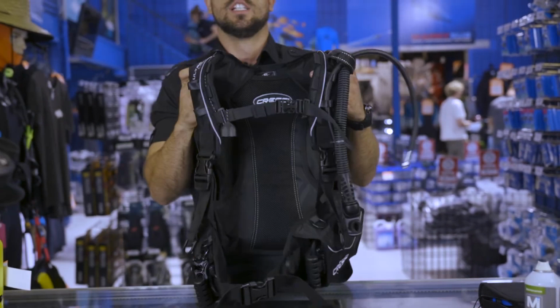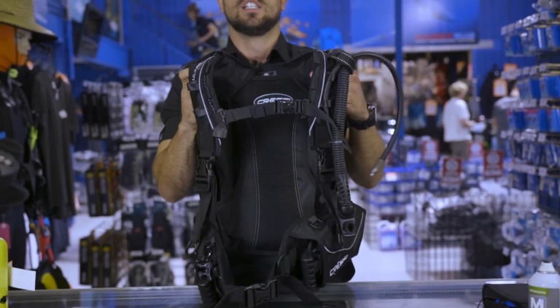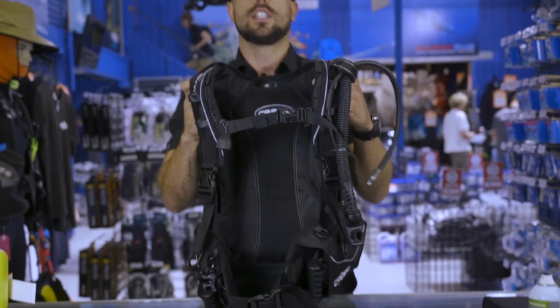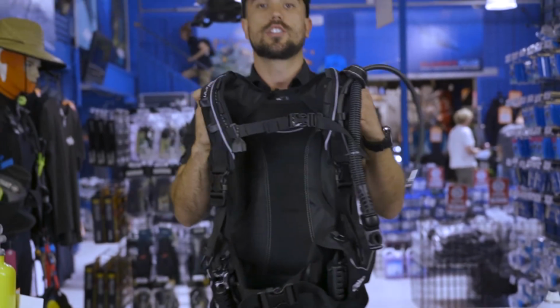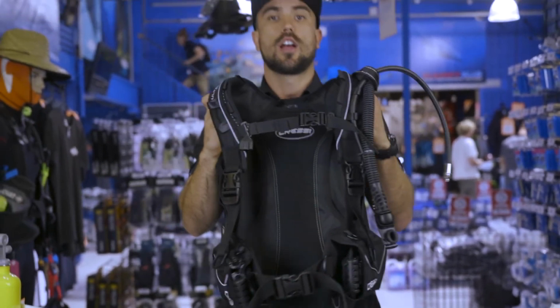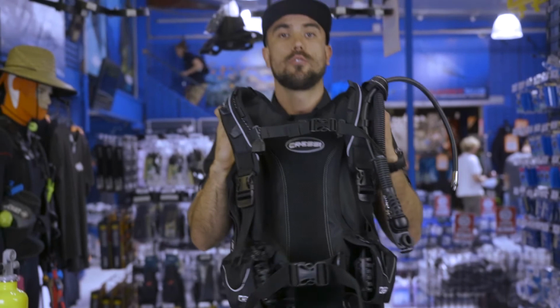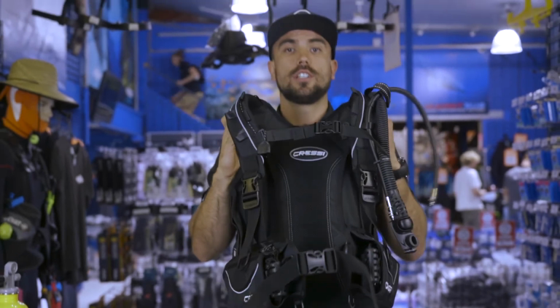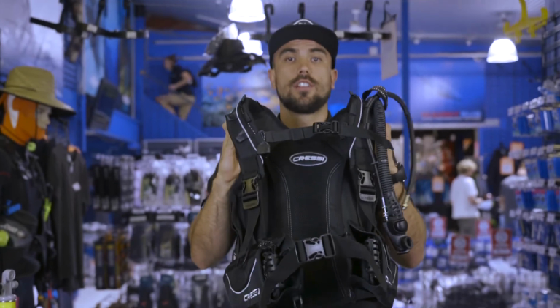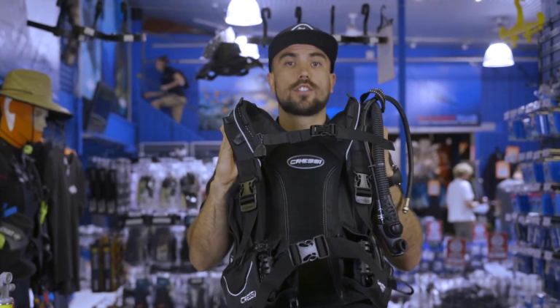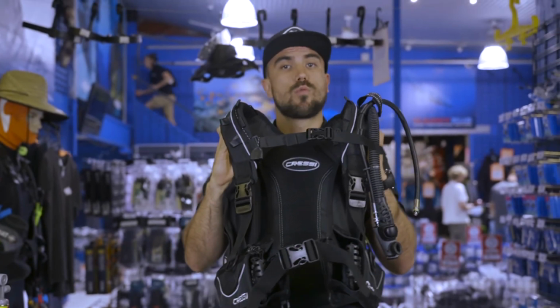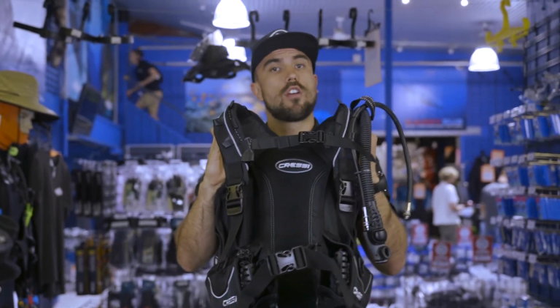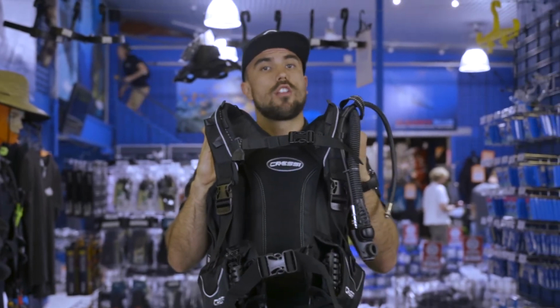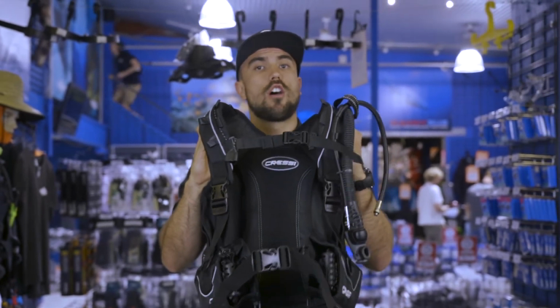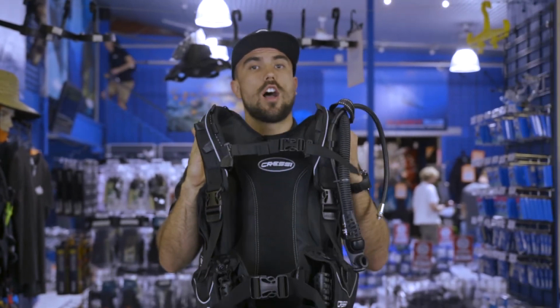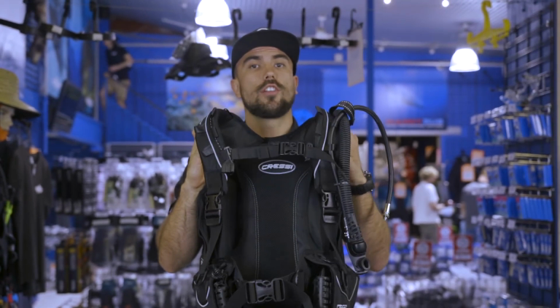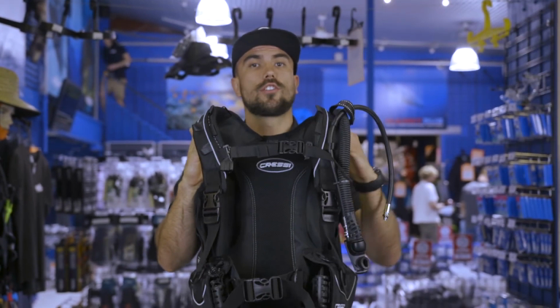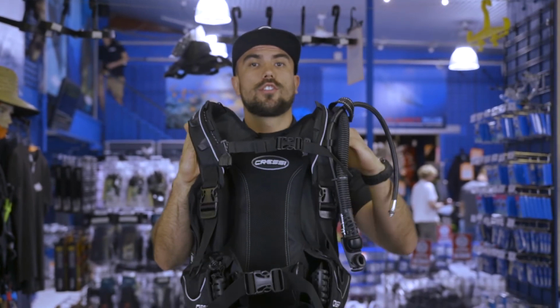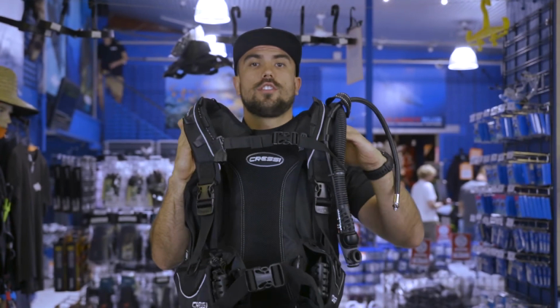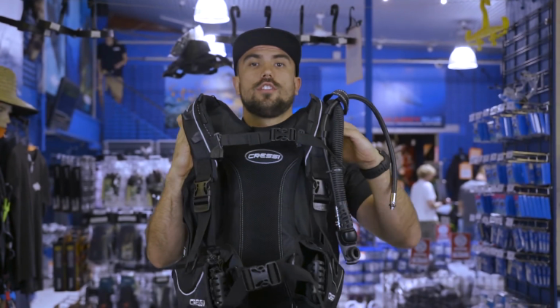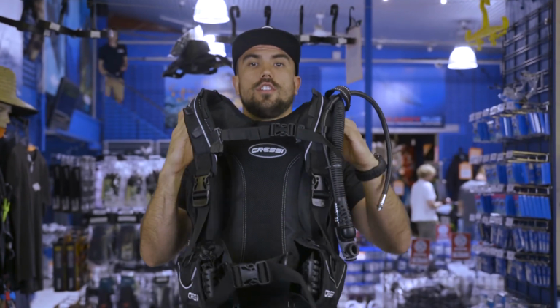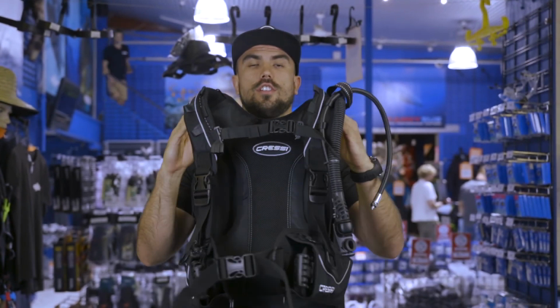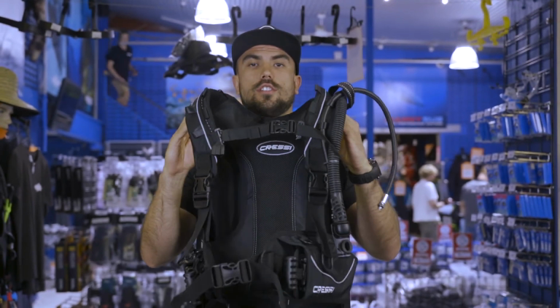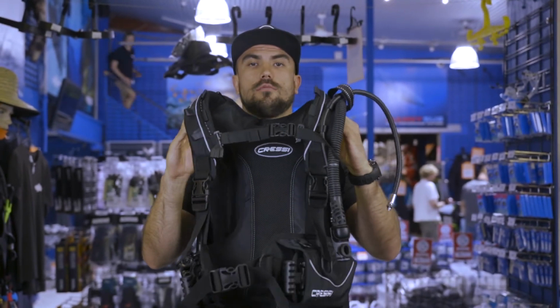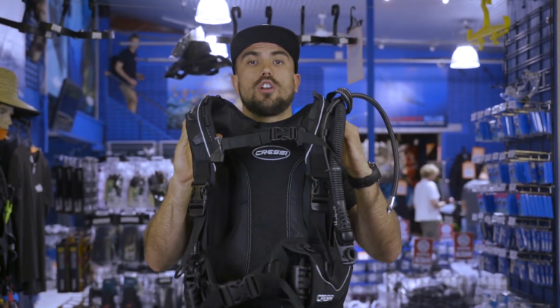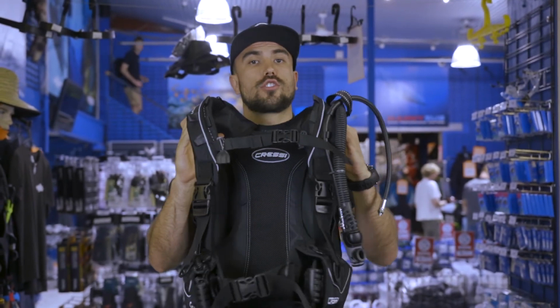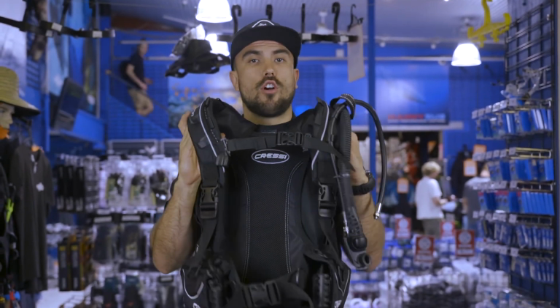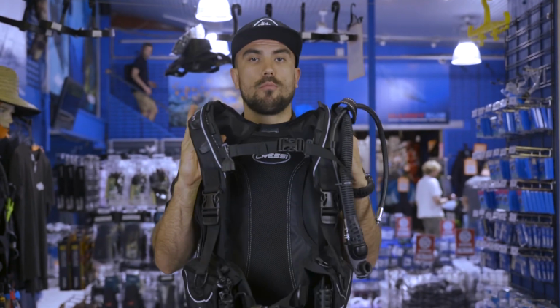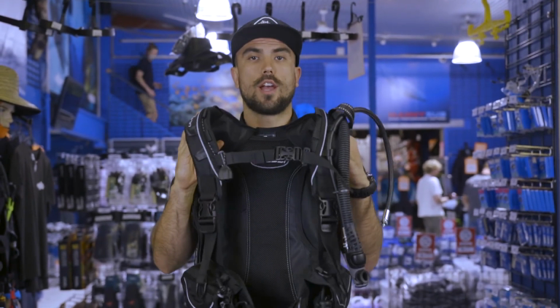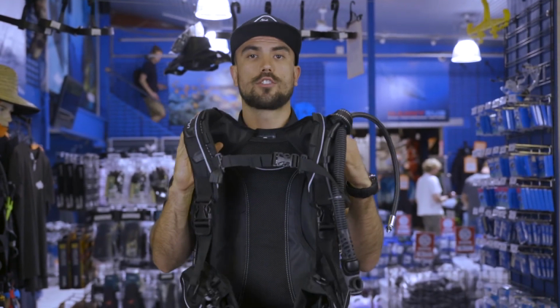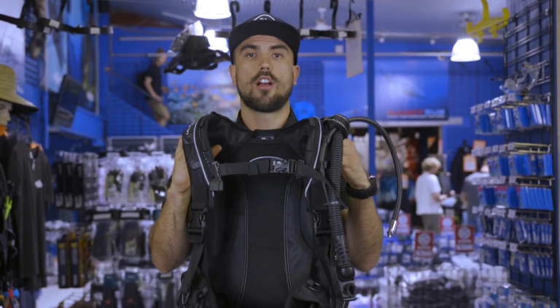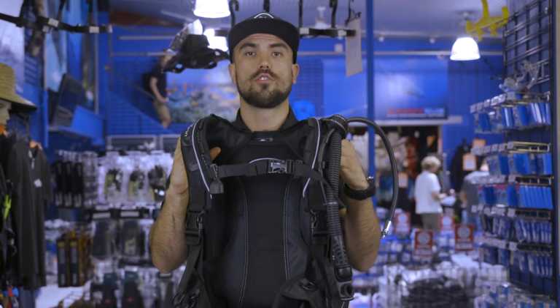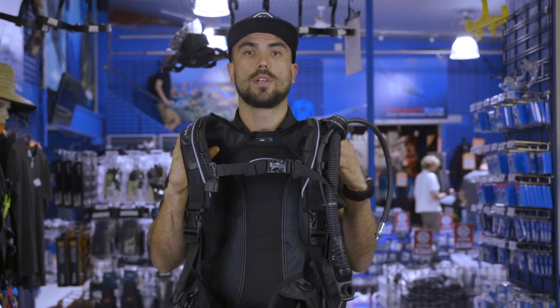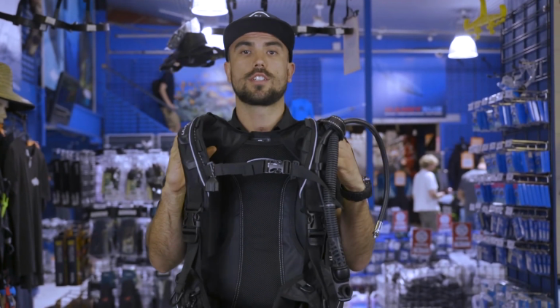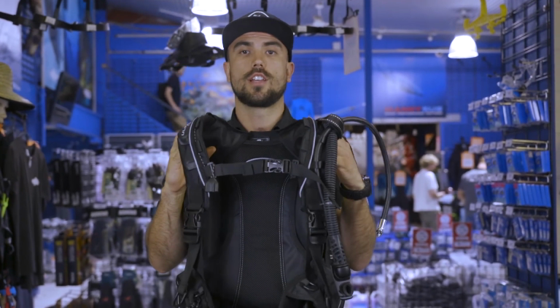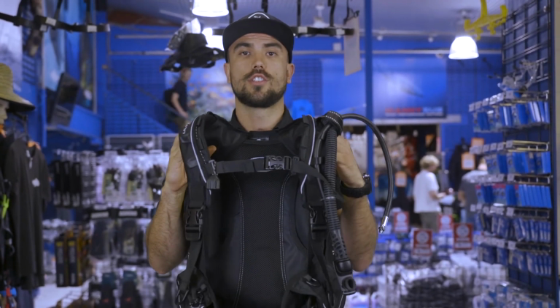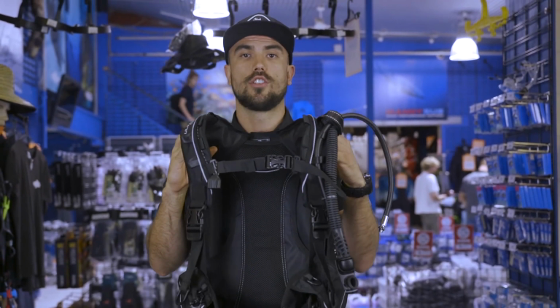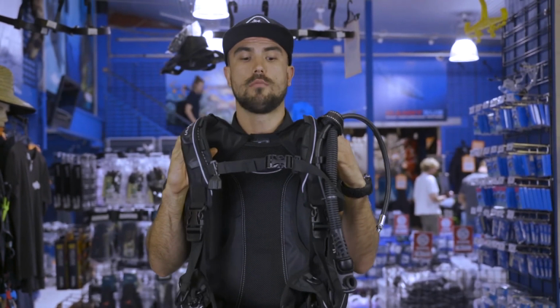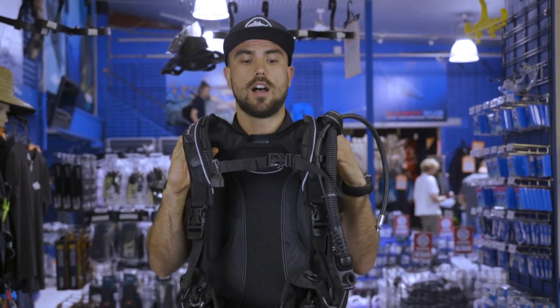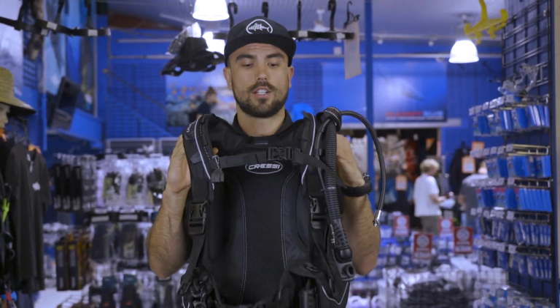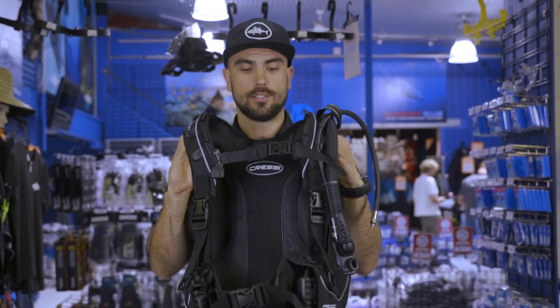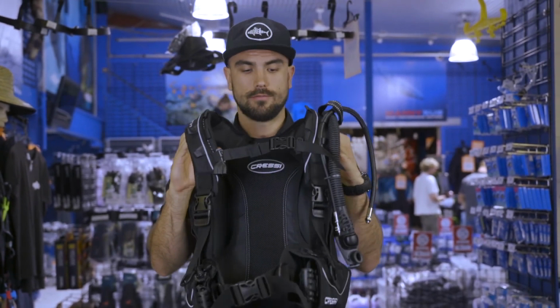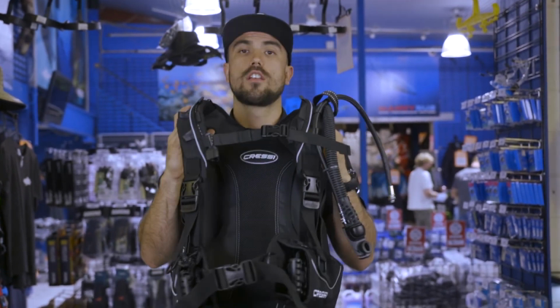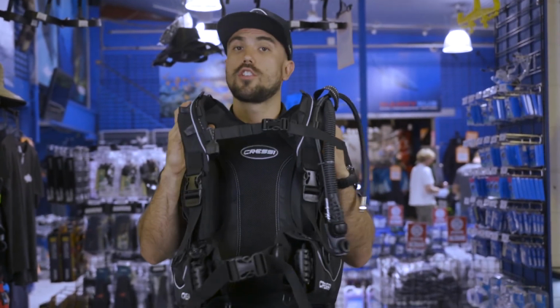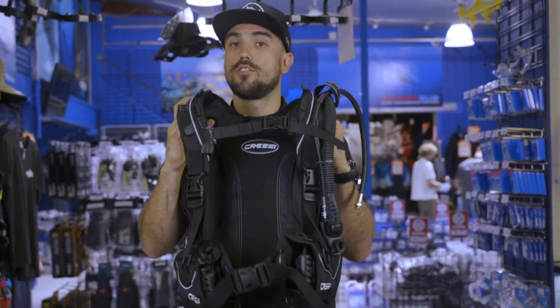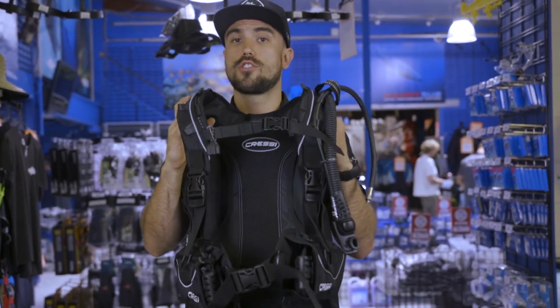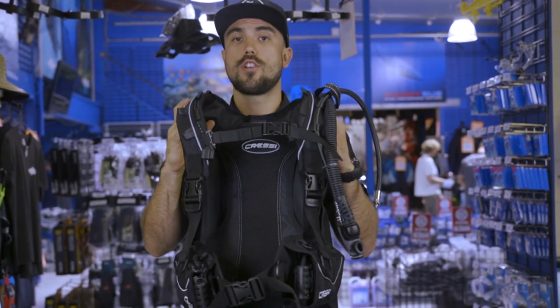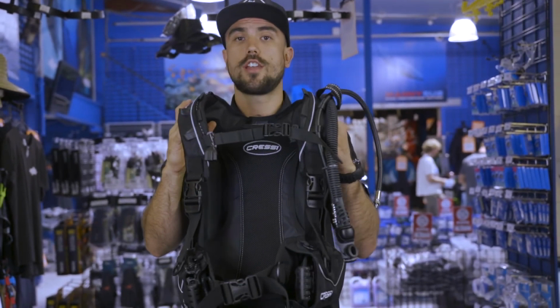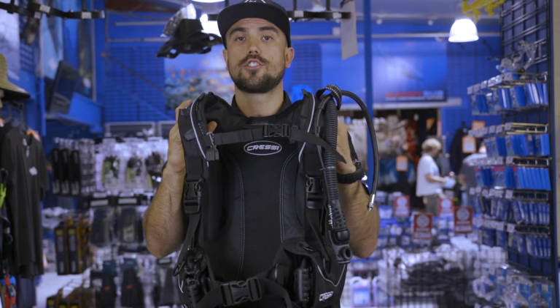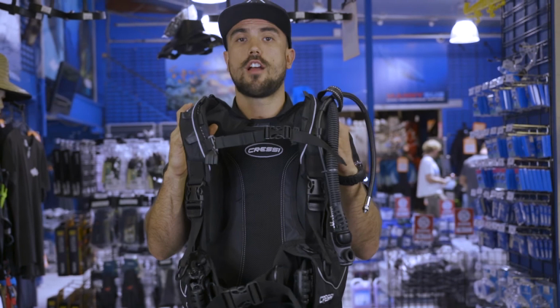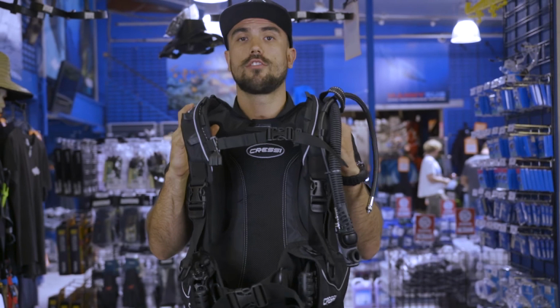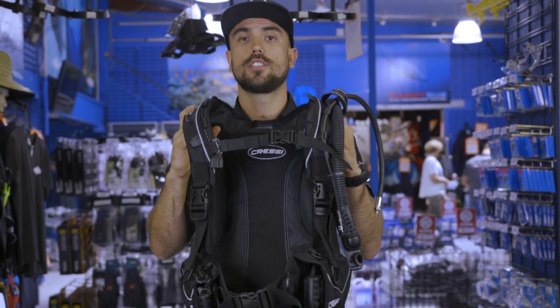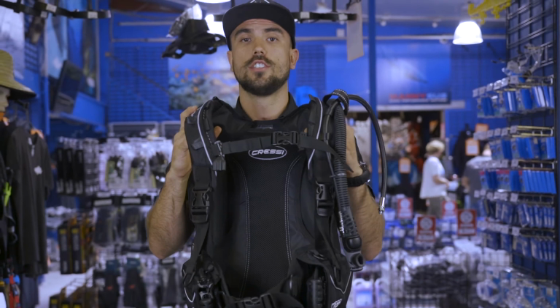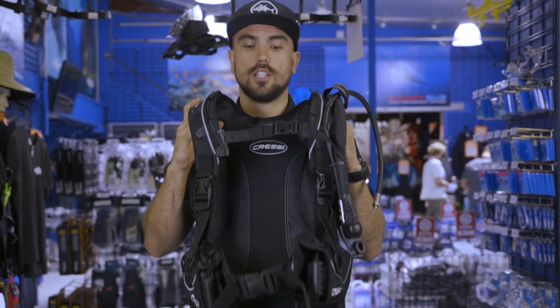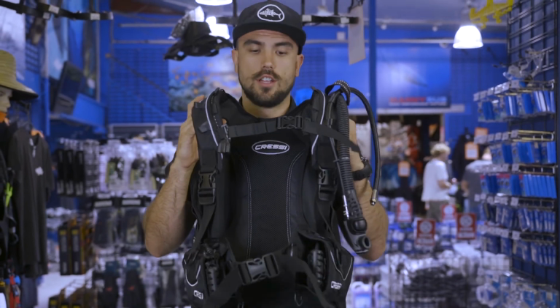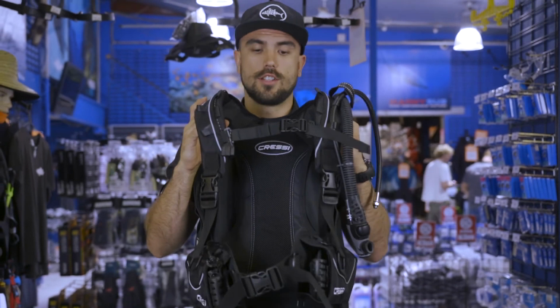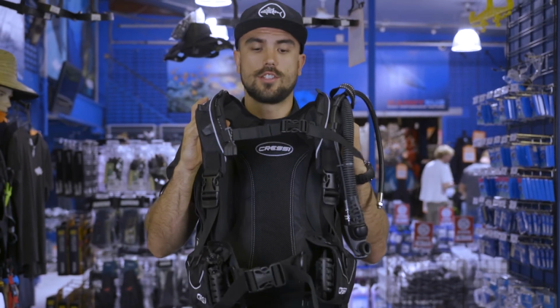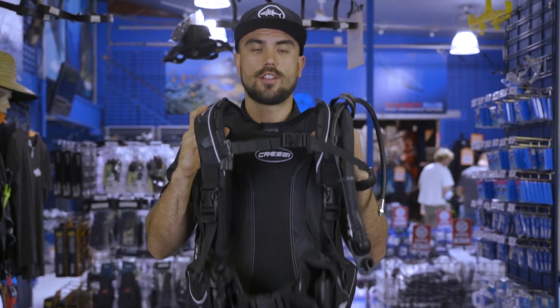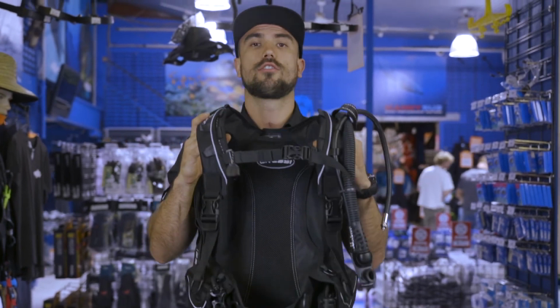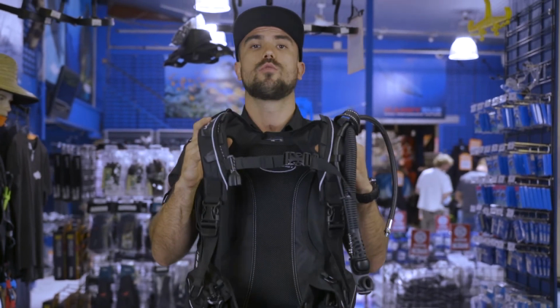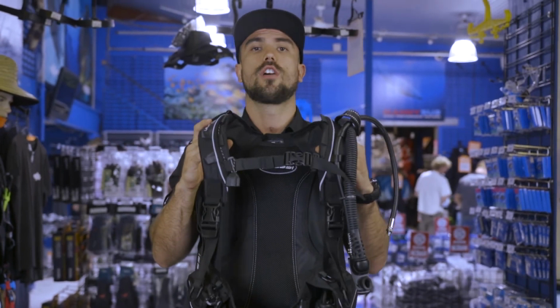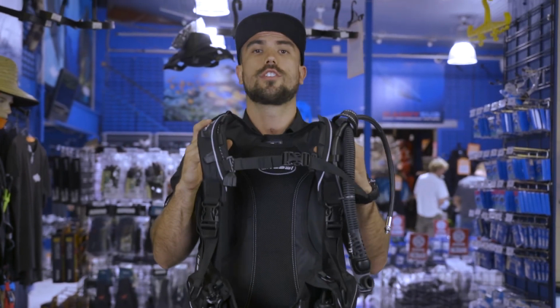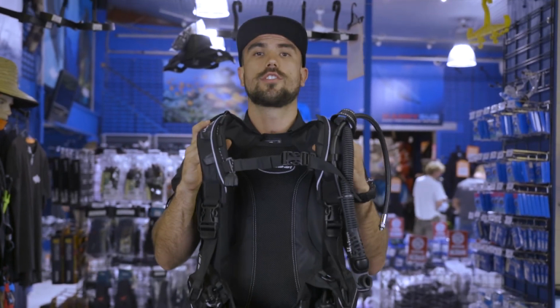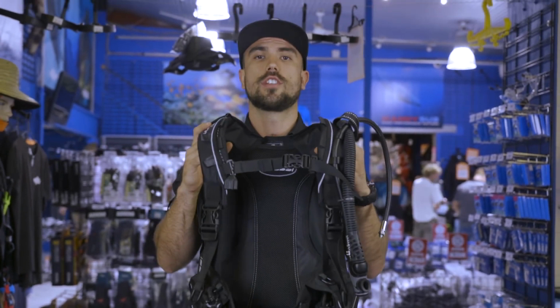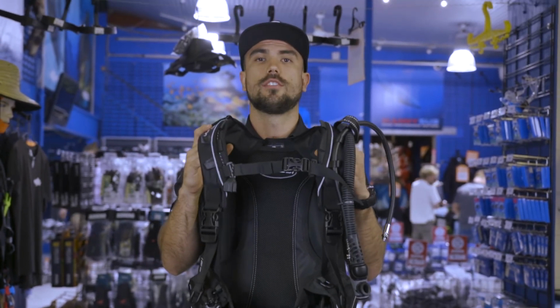In summary, this is one of the lightest, most compact travel BCDs on the market, so if you're doing any travelling, this is definitely one to consider. I'll see you next time.